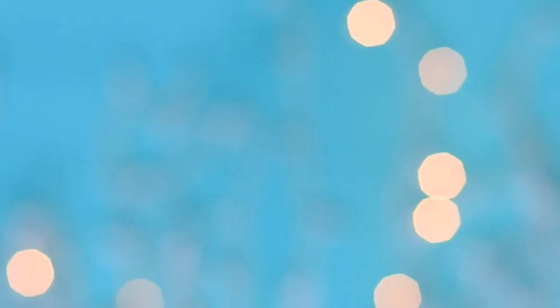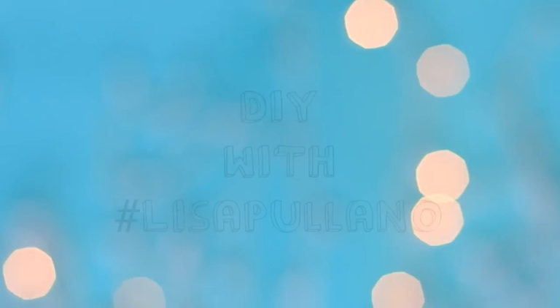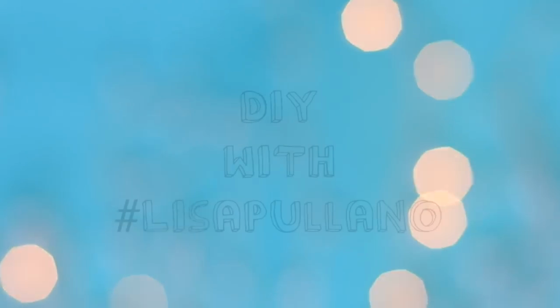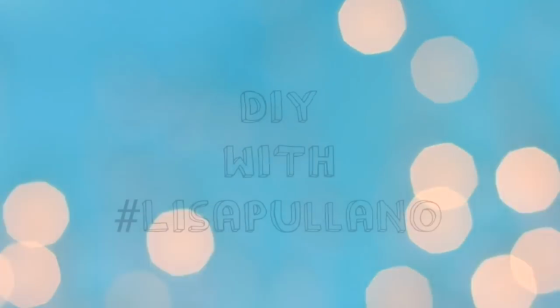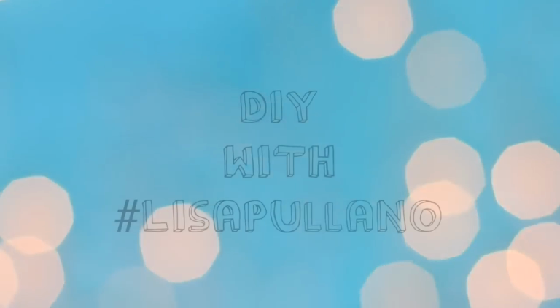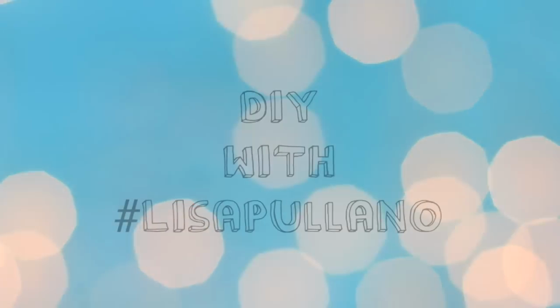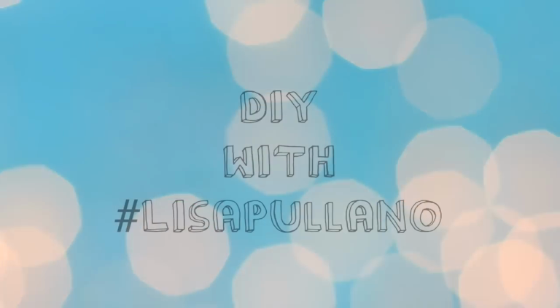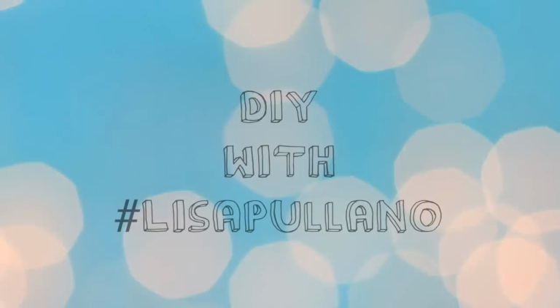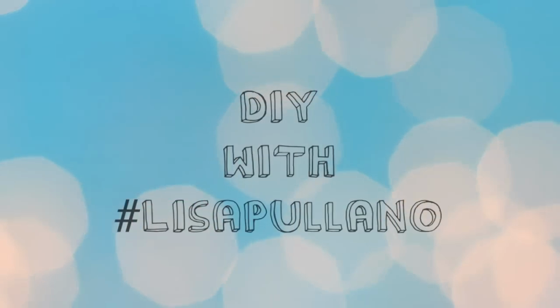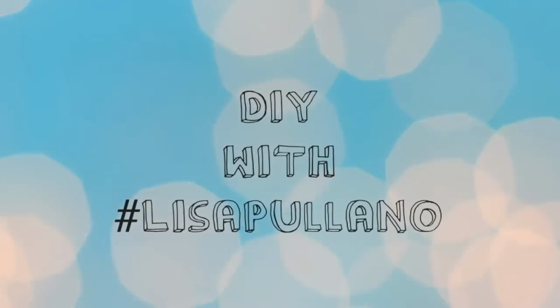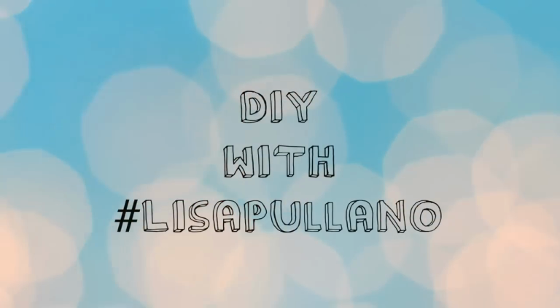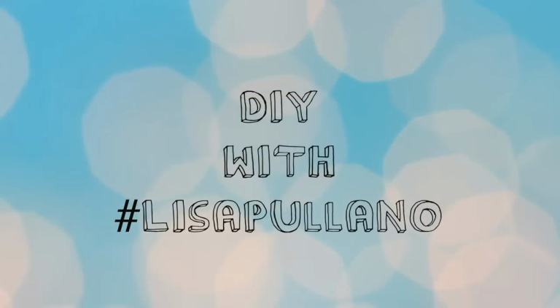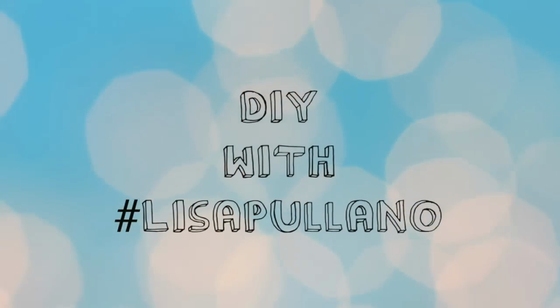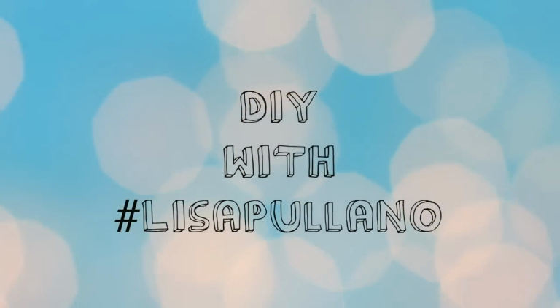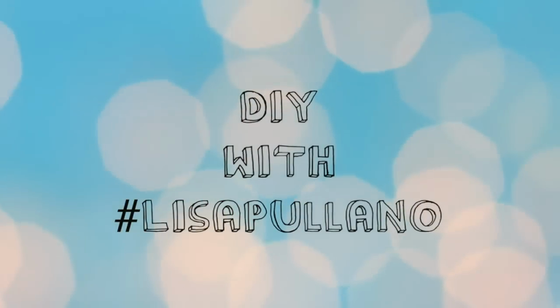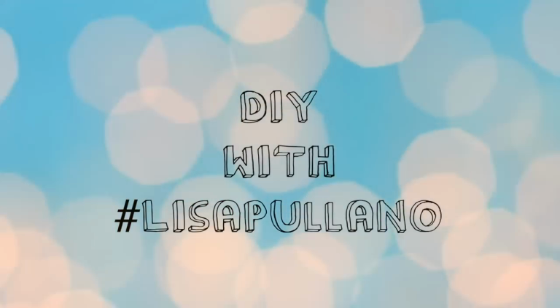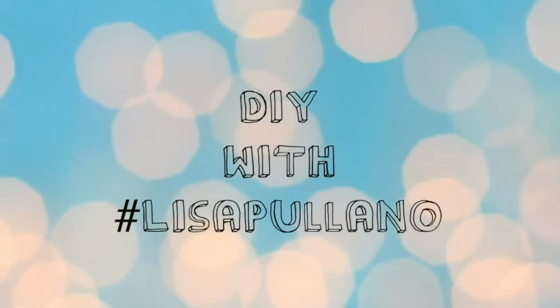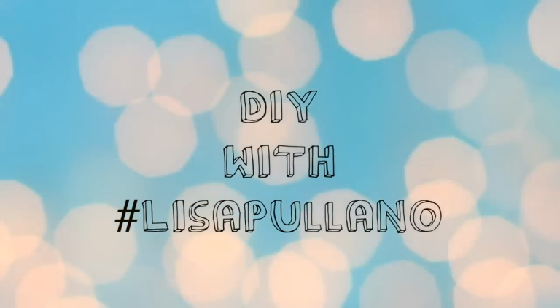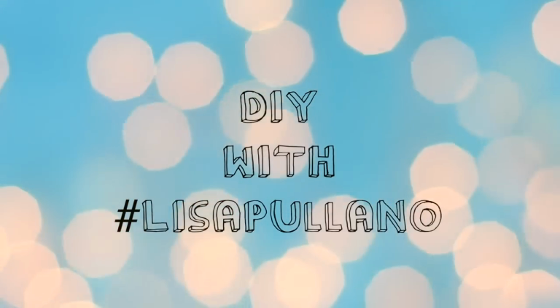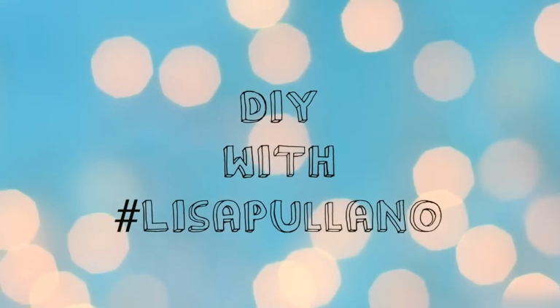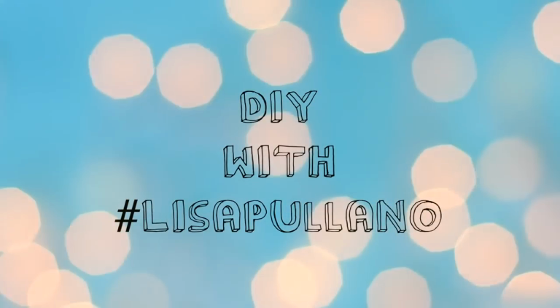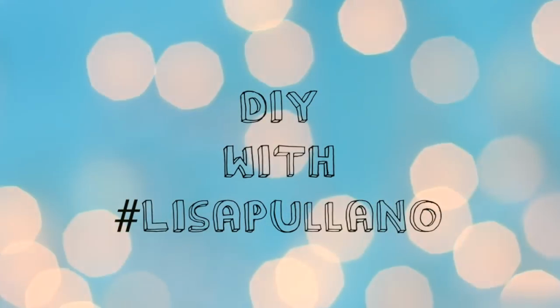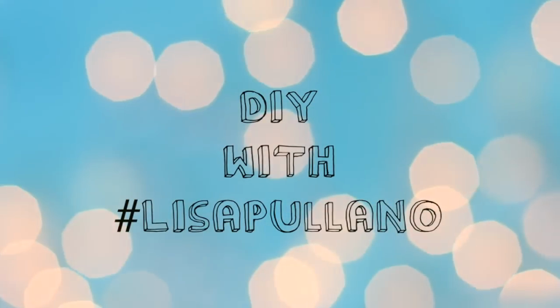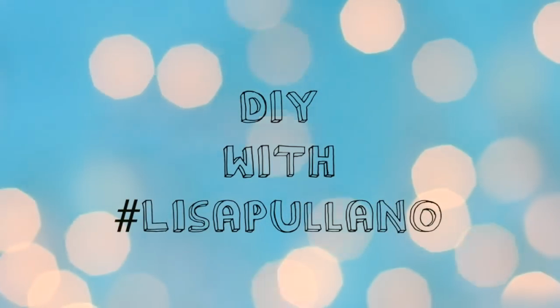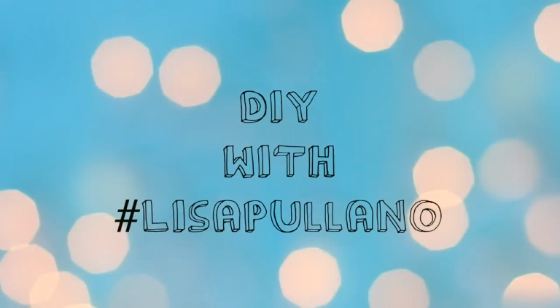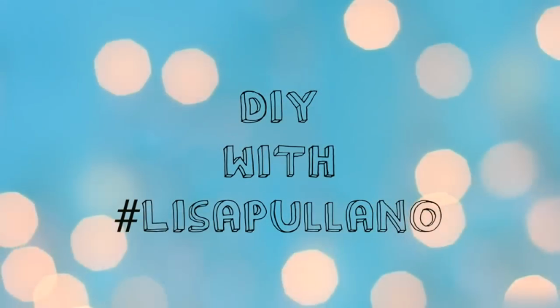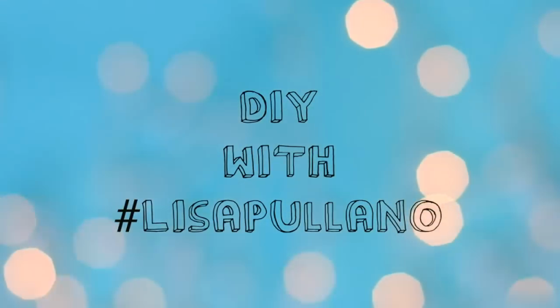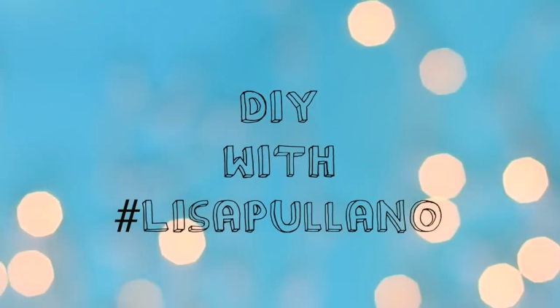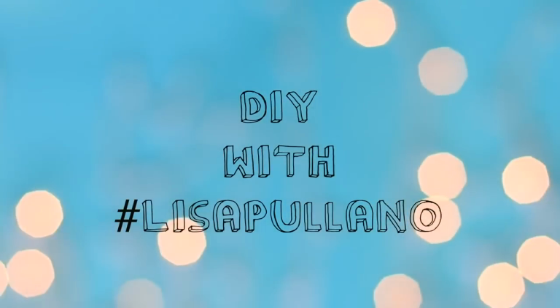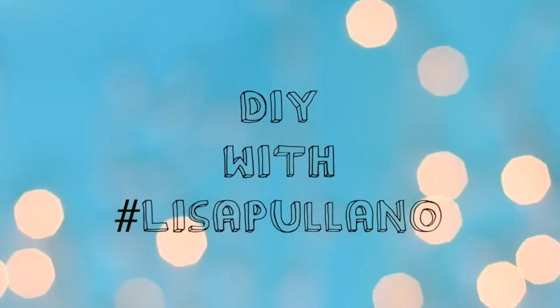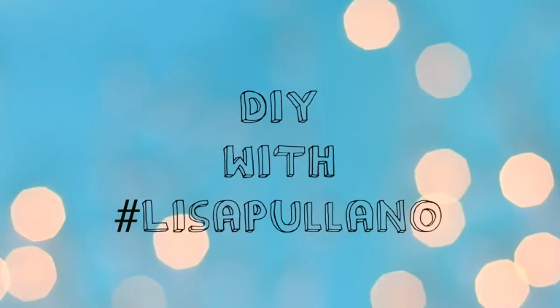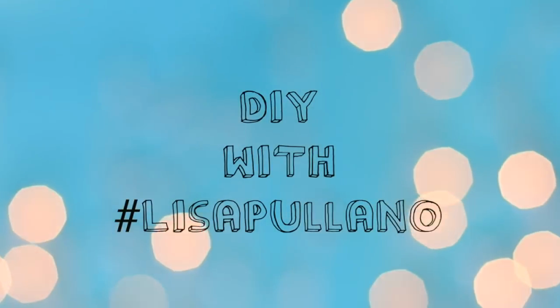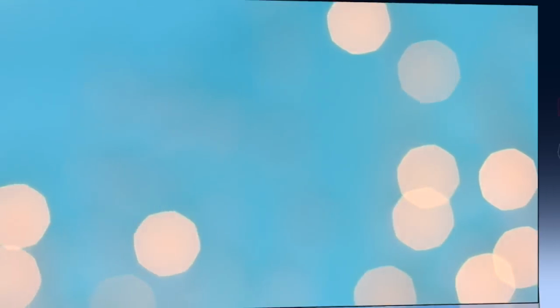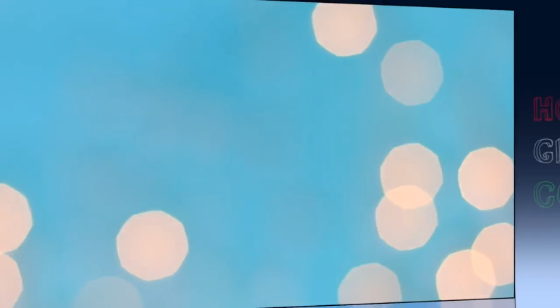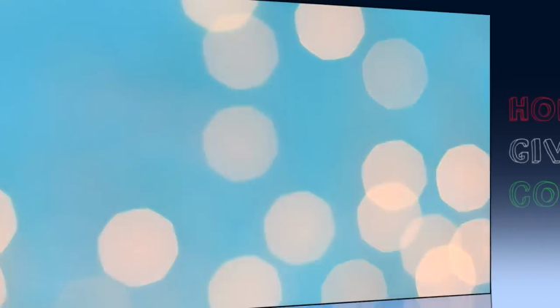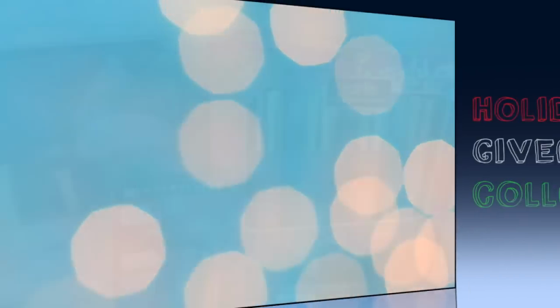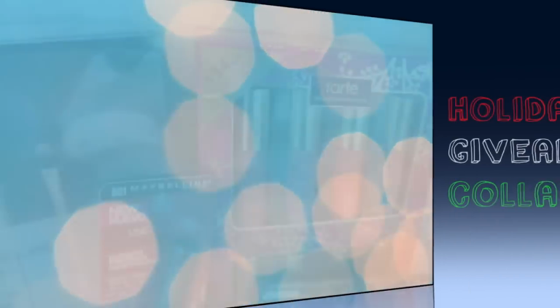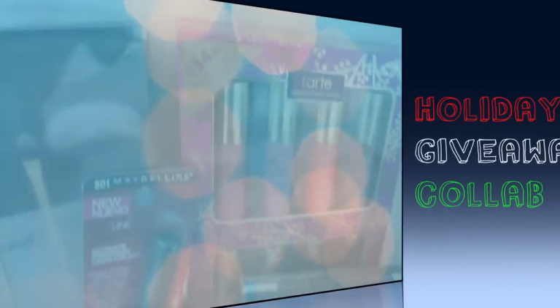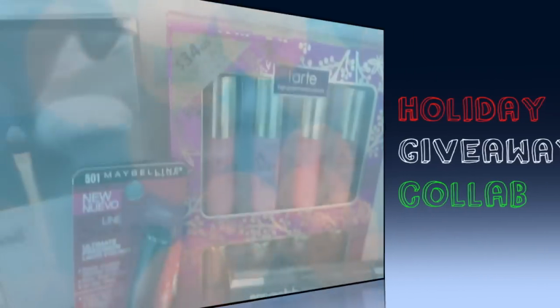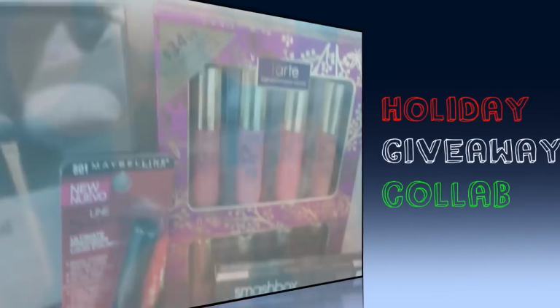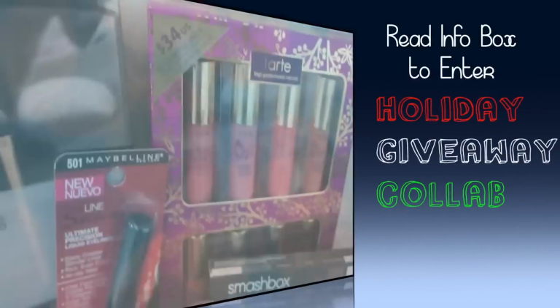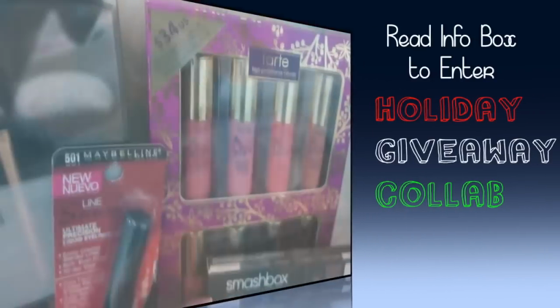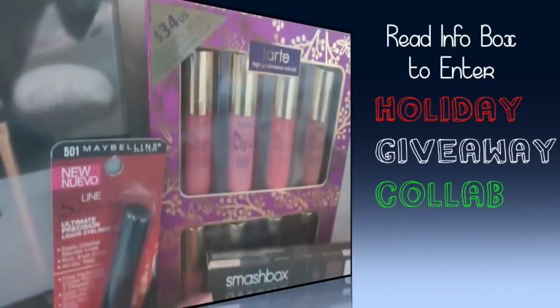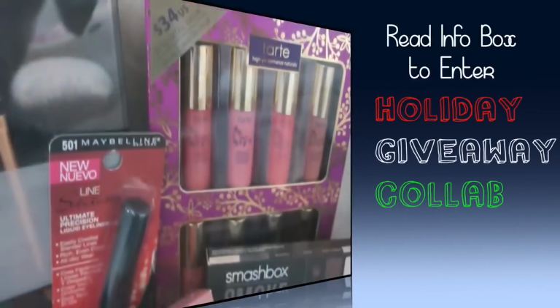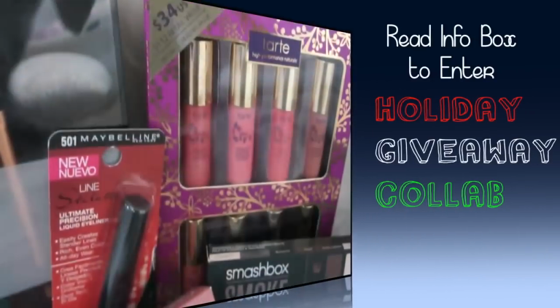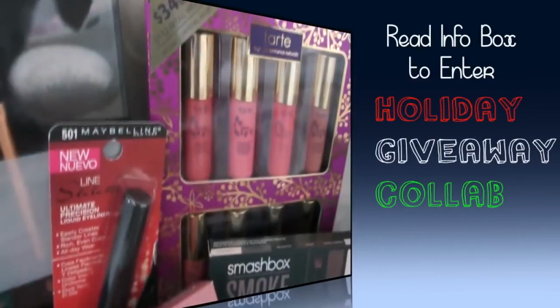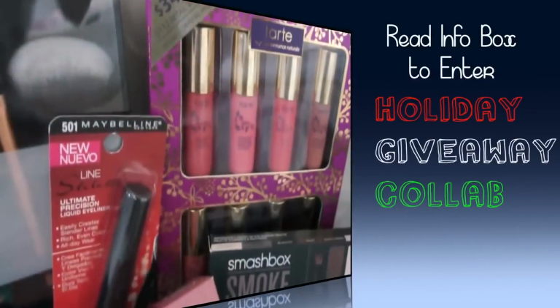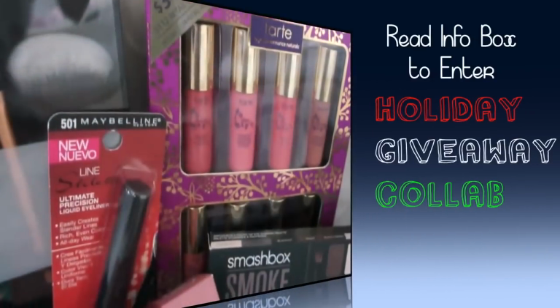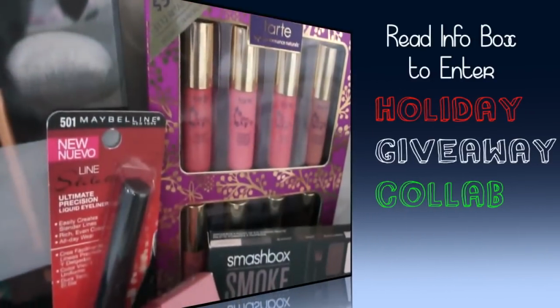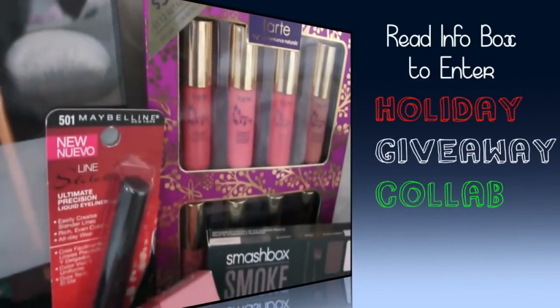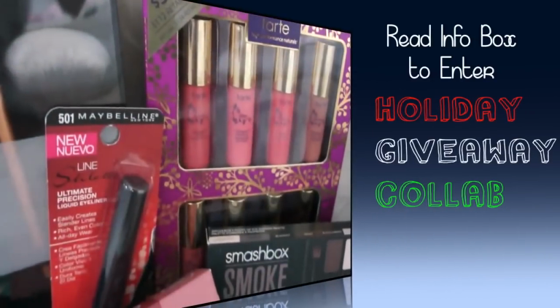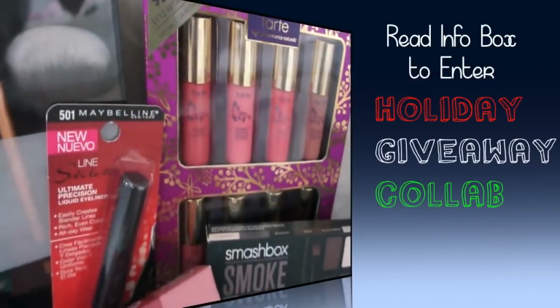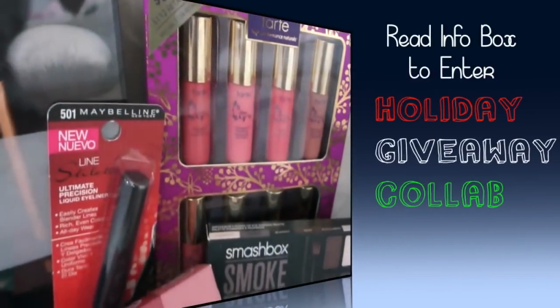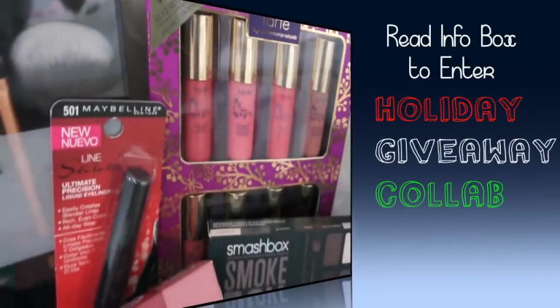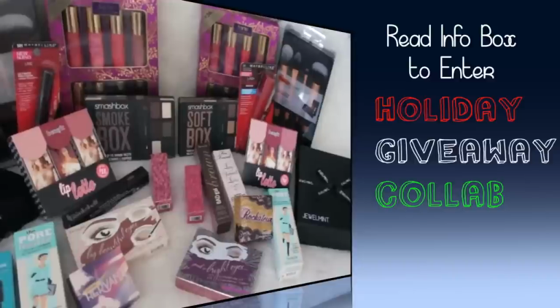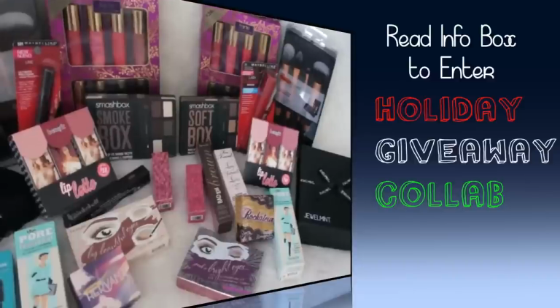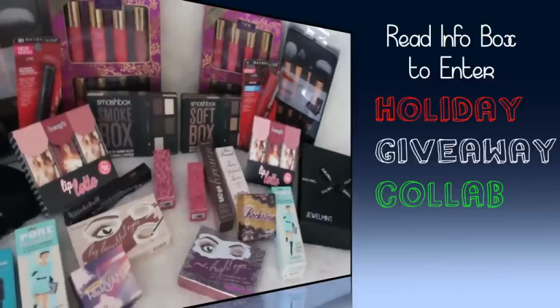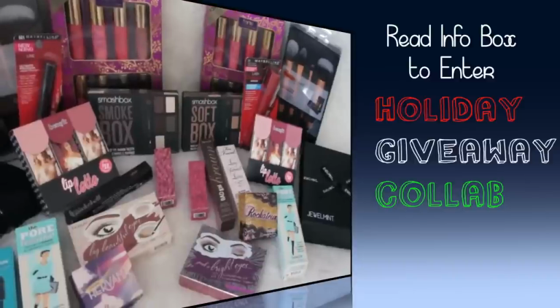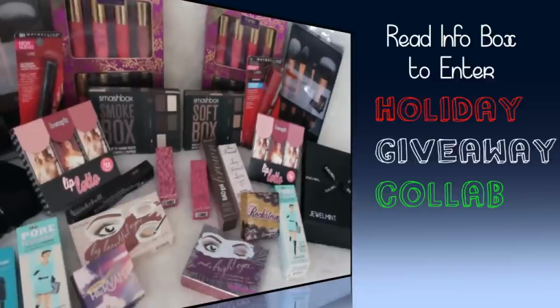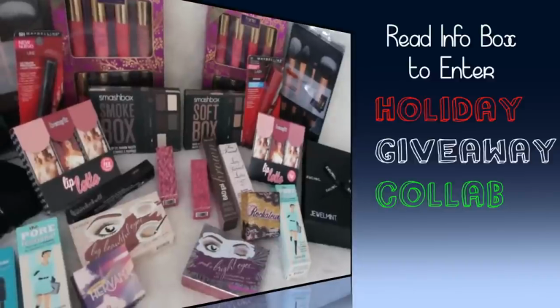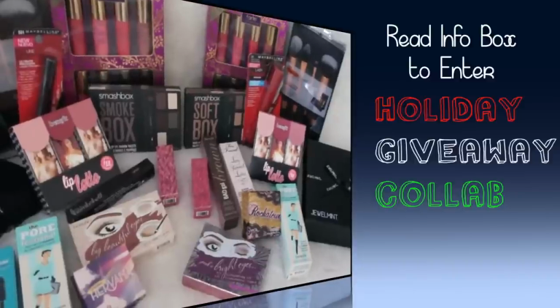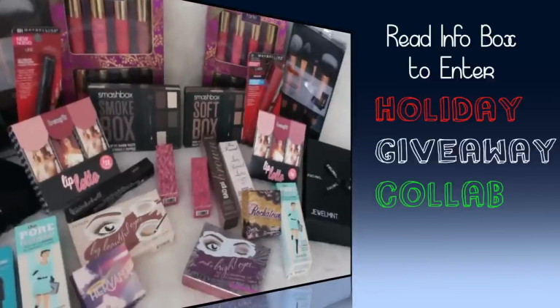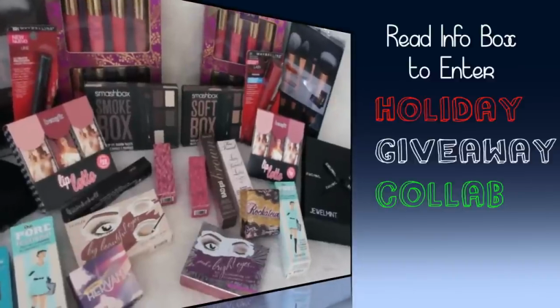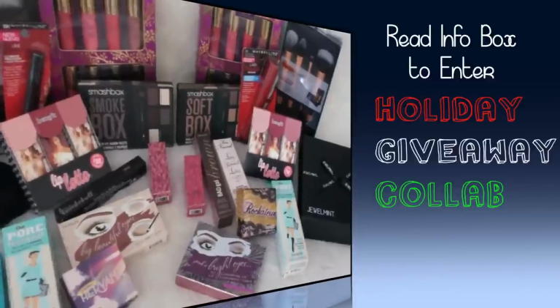Hey guys! I'm going to show you how to upcycle your shoes that you're not wearing often, and also a gift idea.